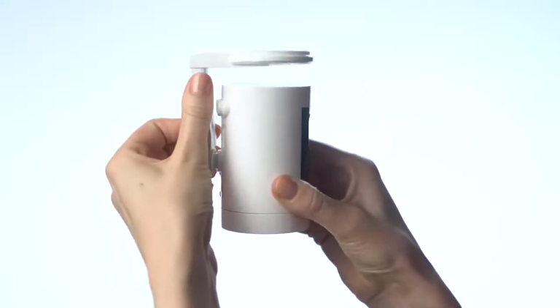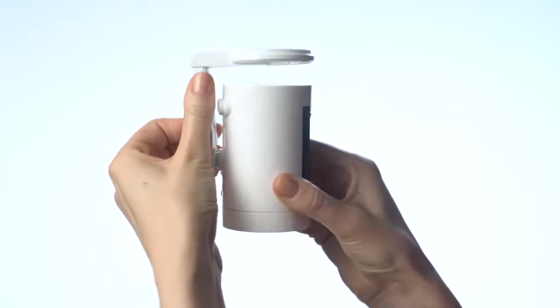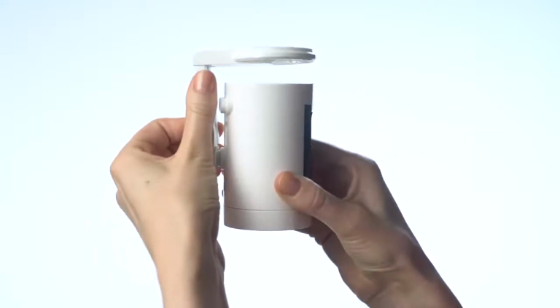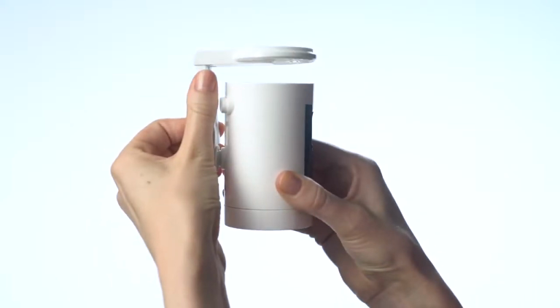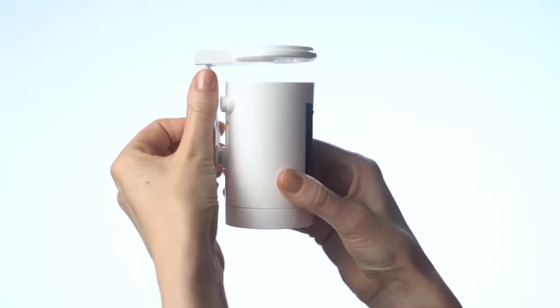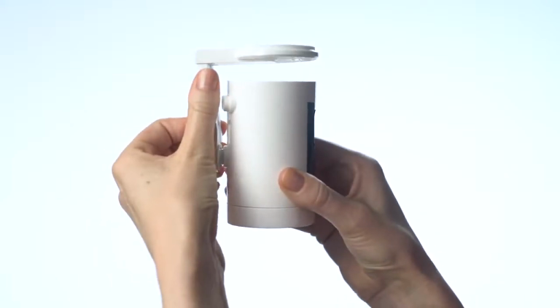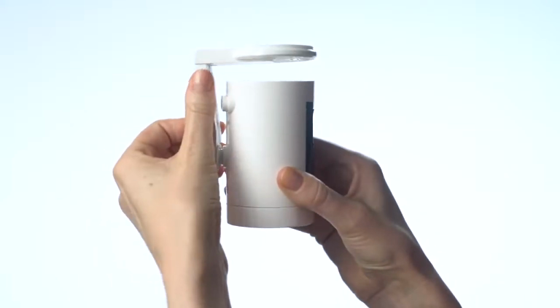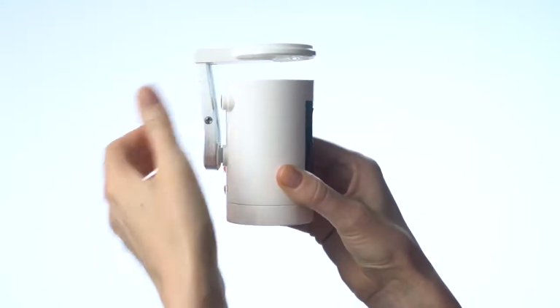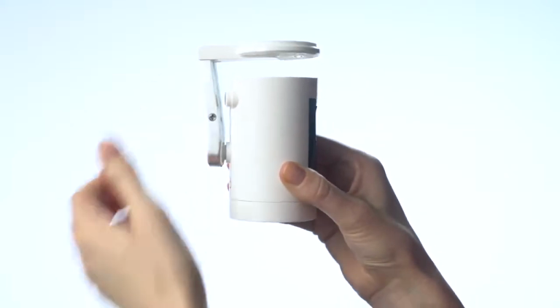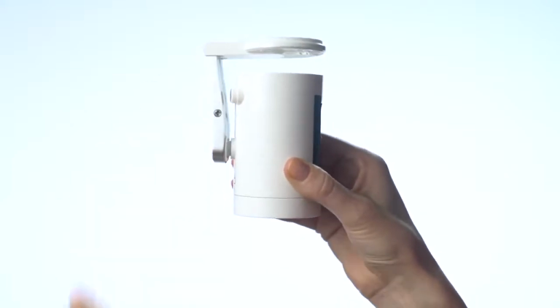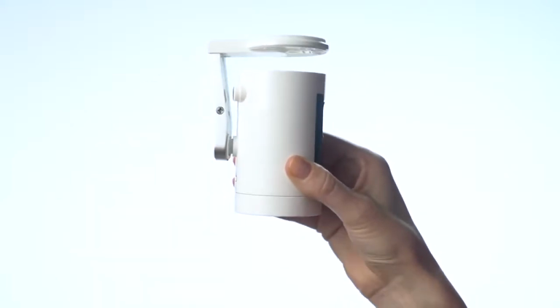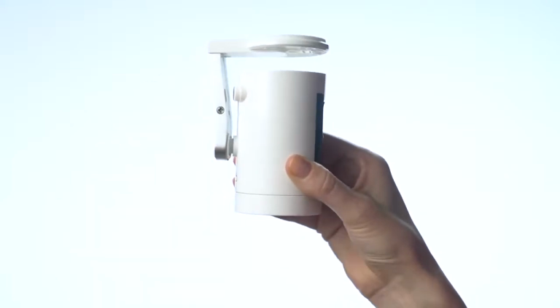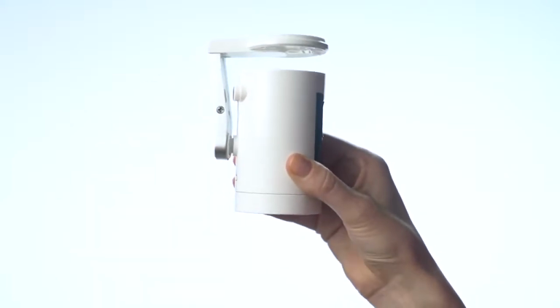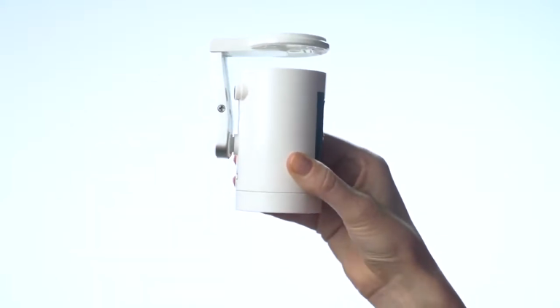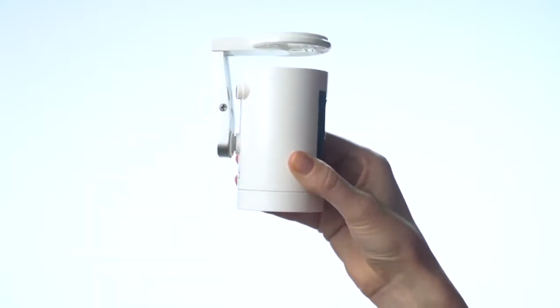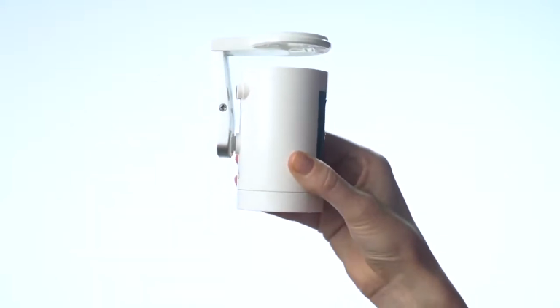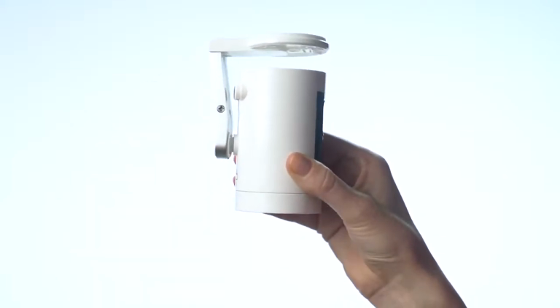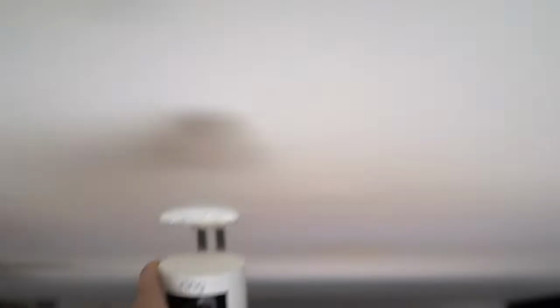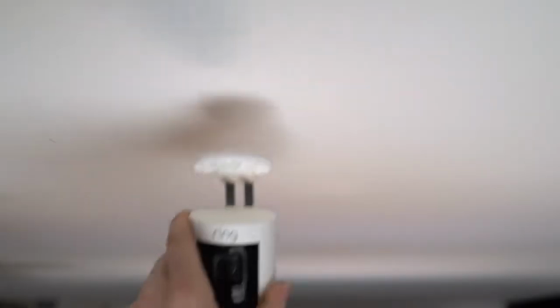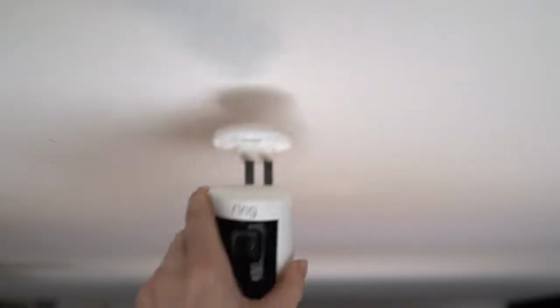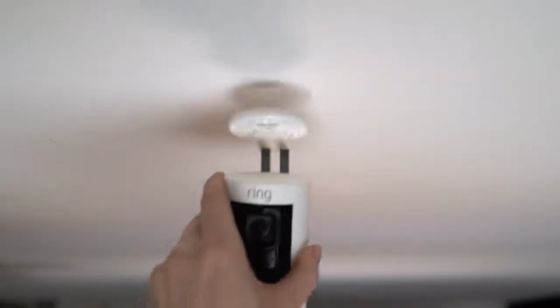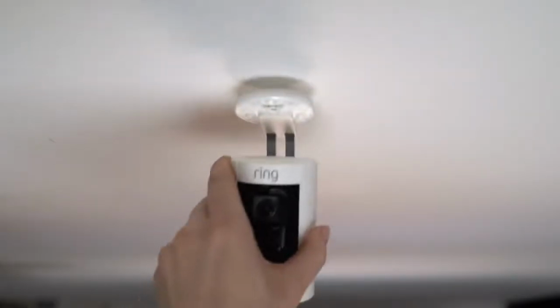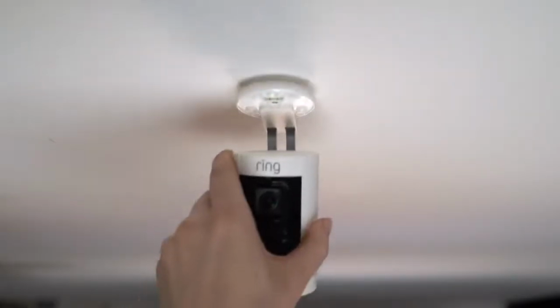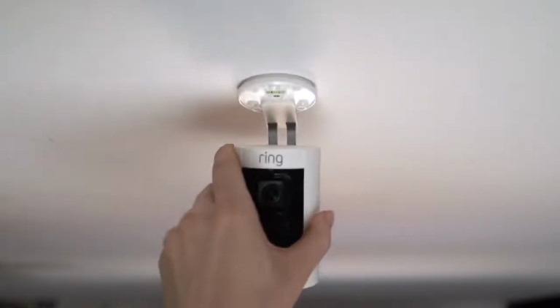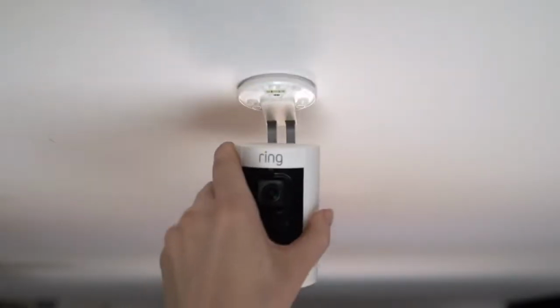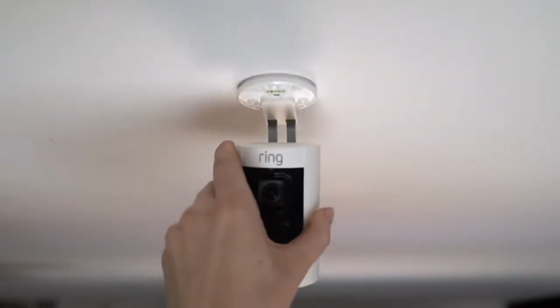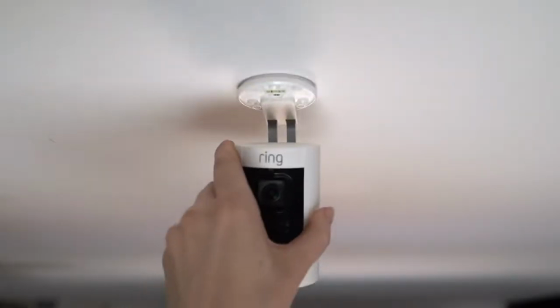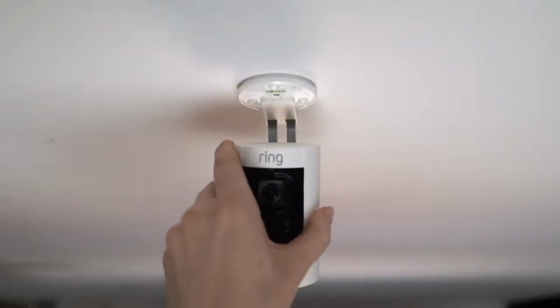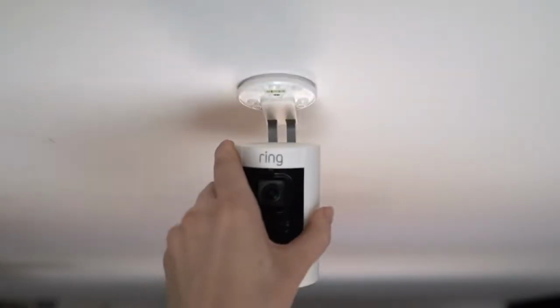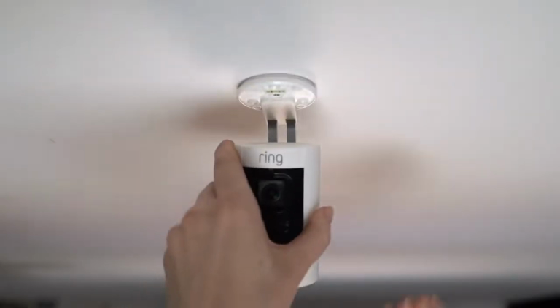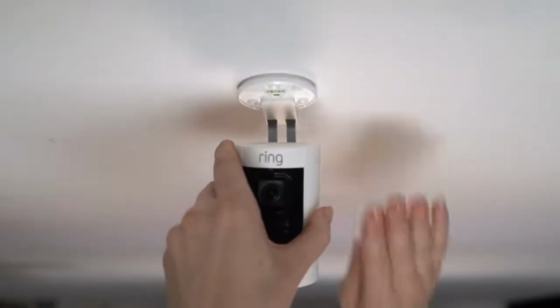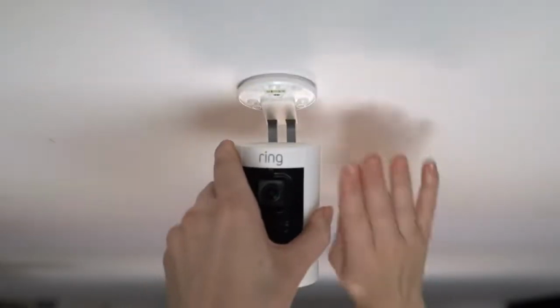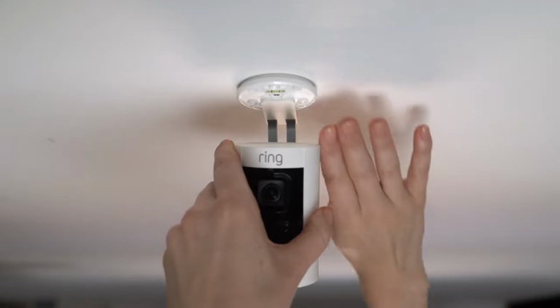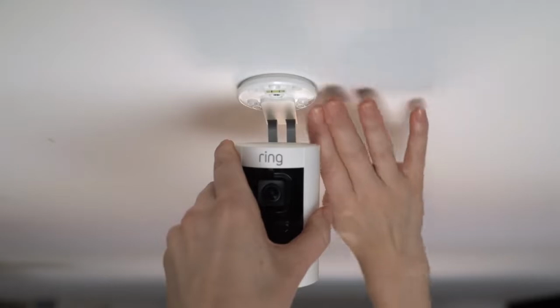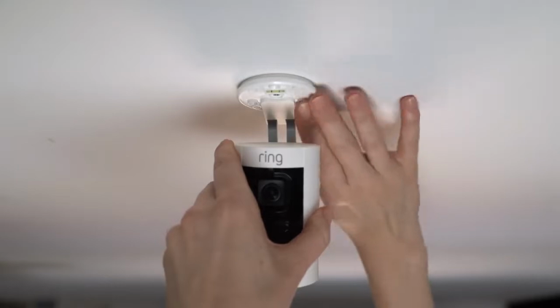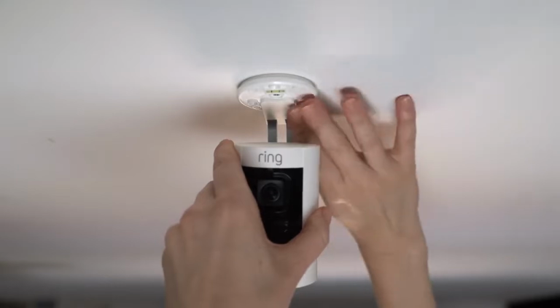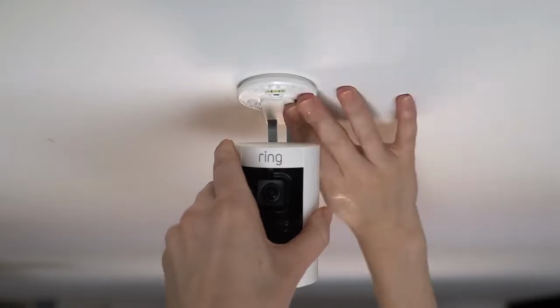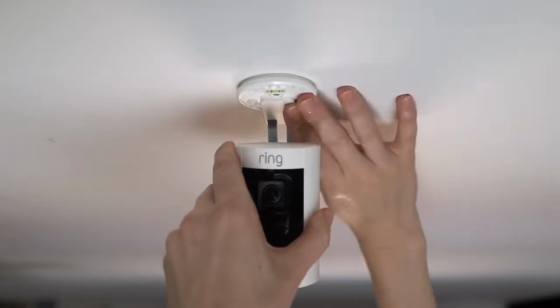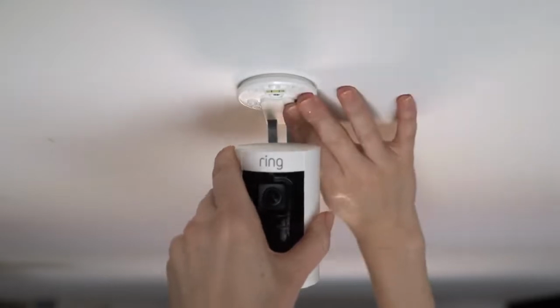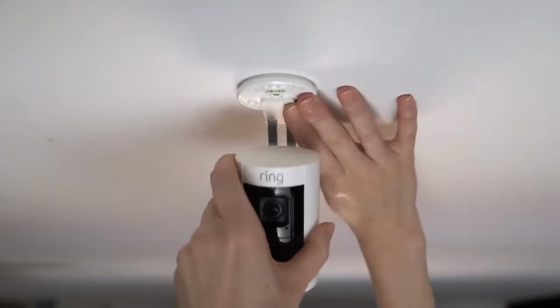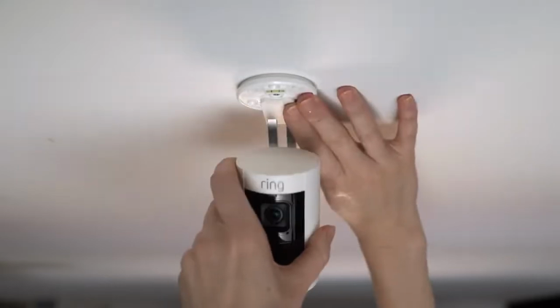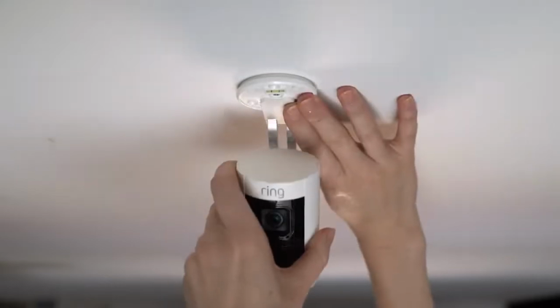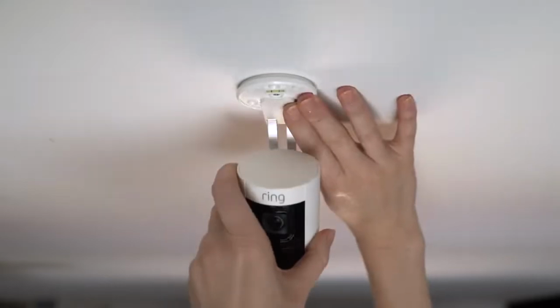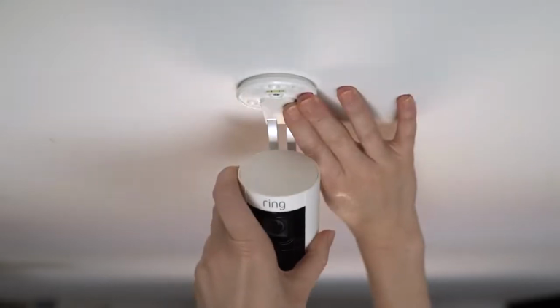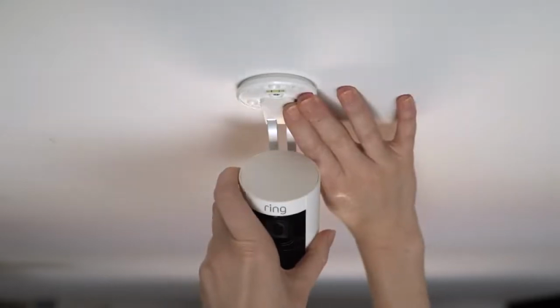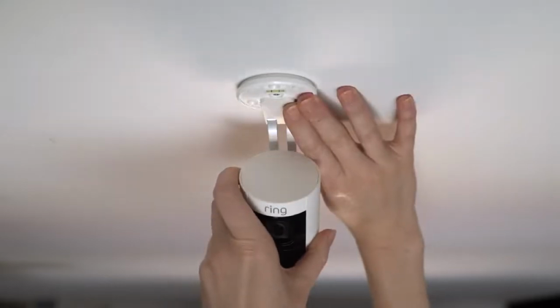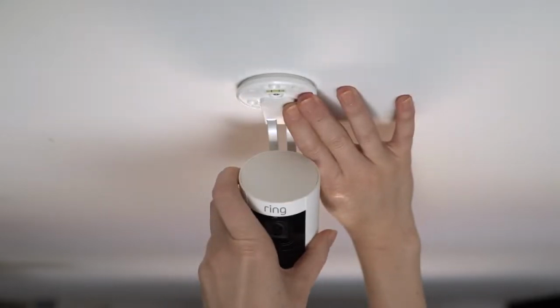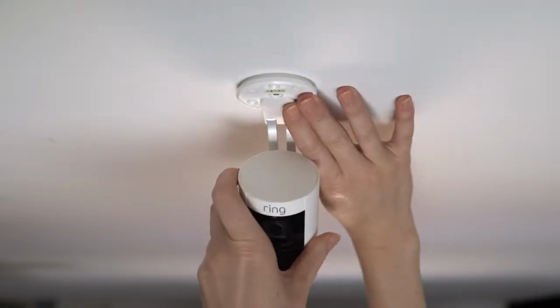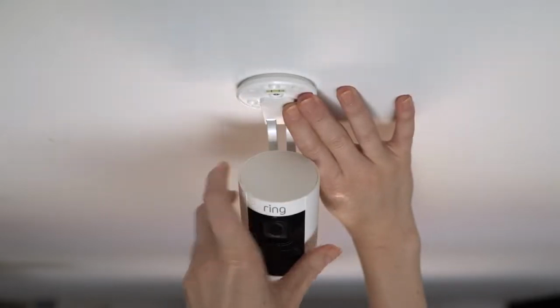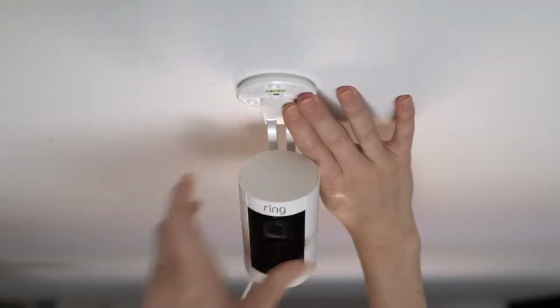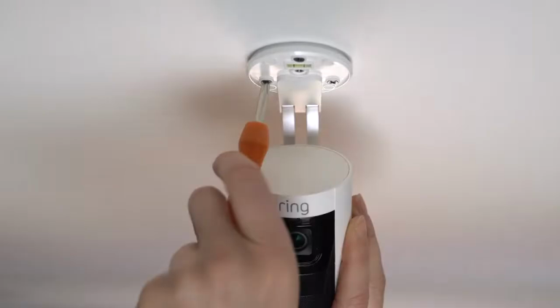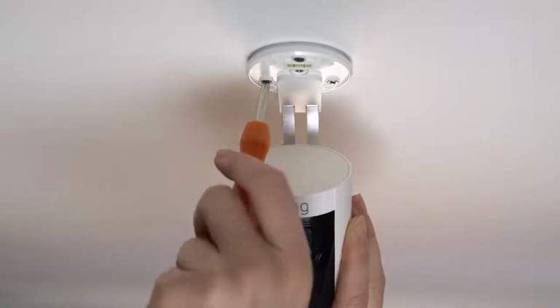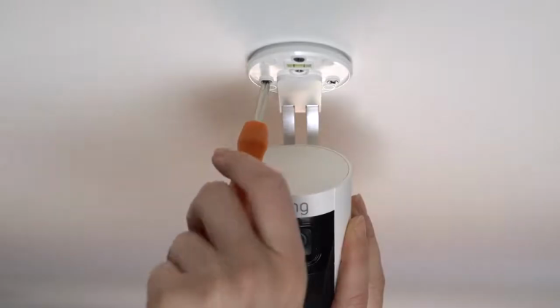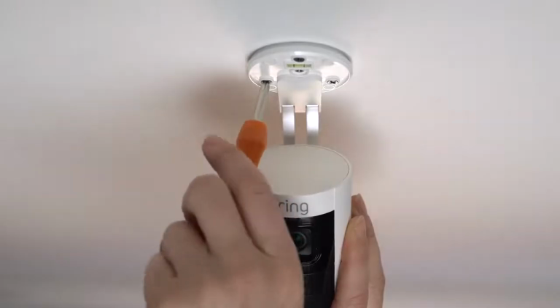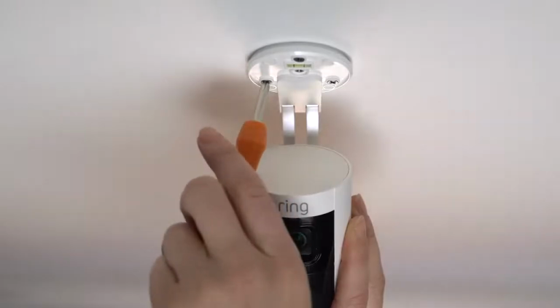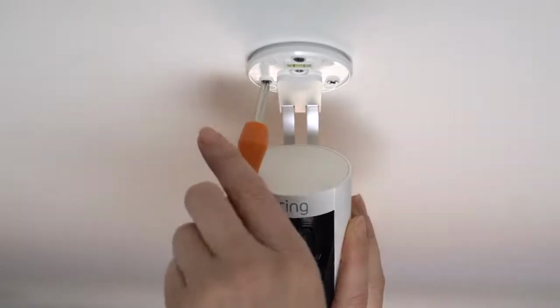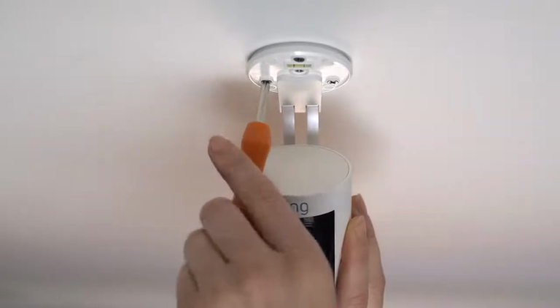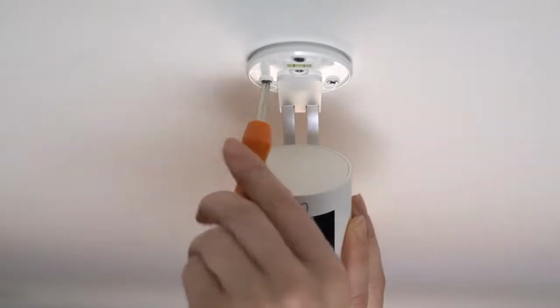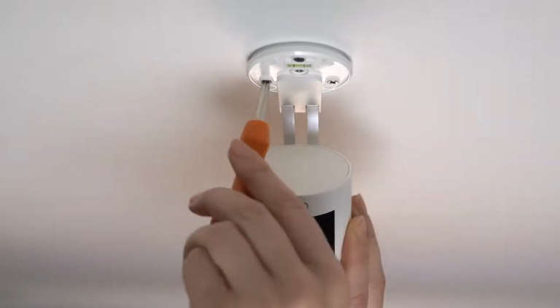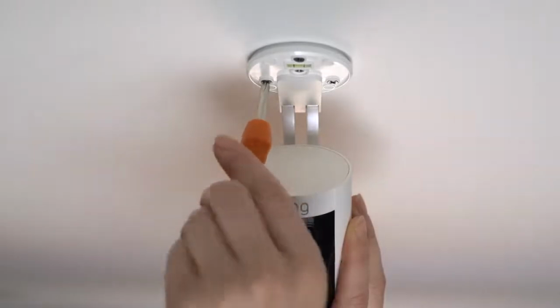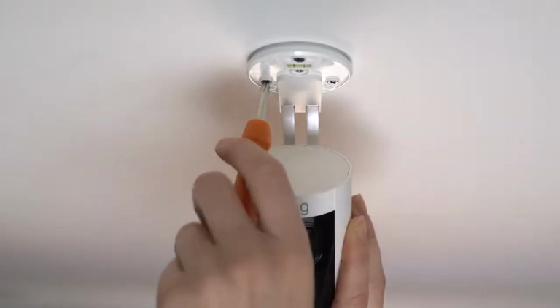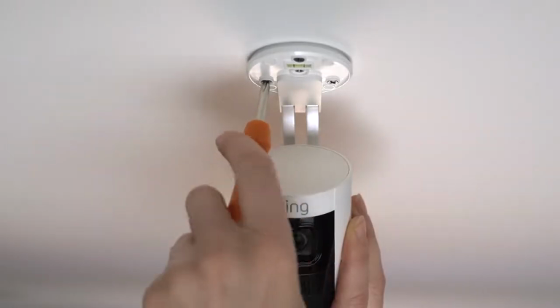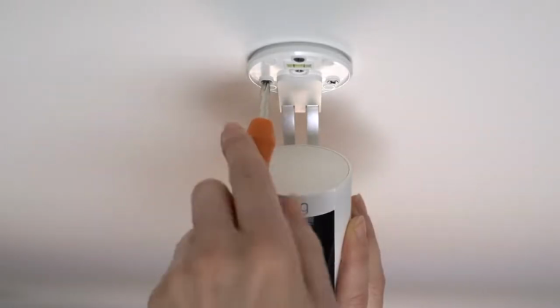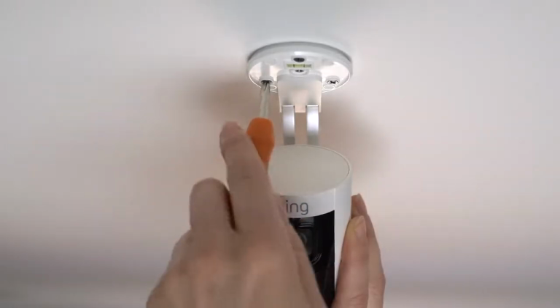Finally, hold the base in place on your ceiling, rubber side down. Next, drive the three mounting screws.